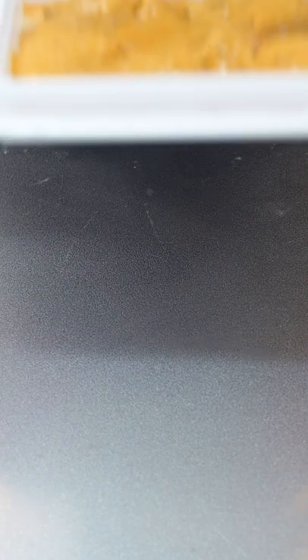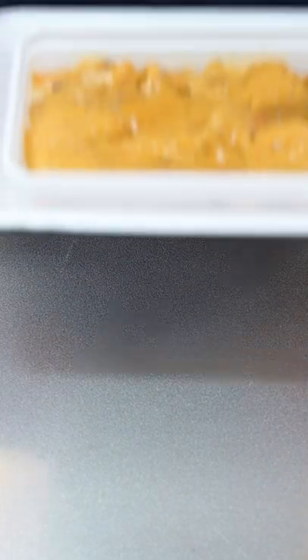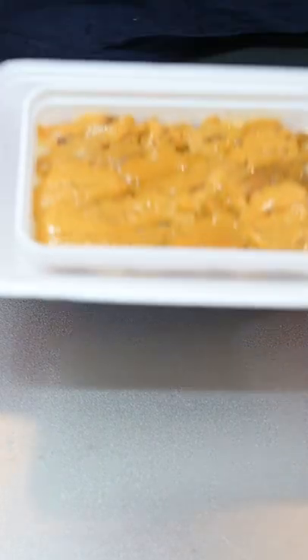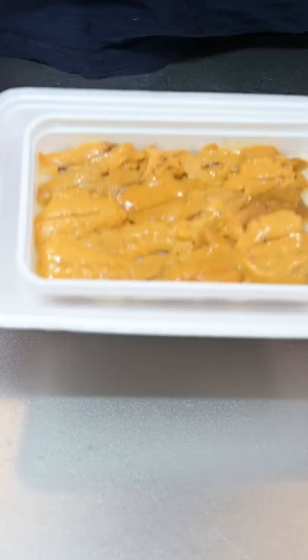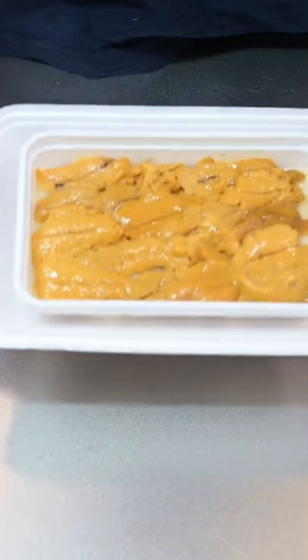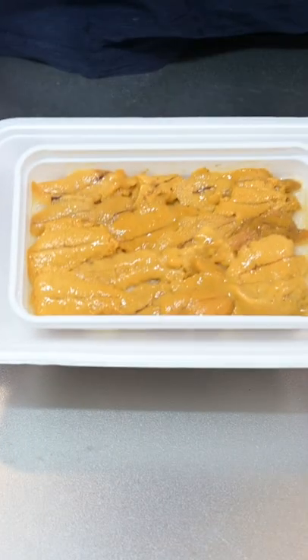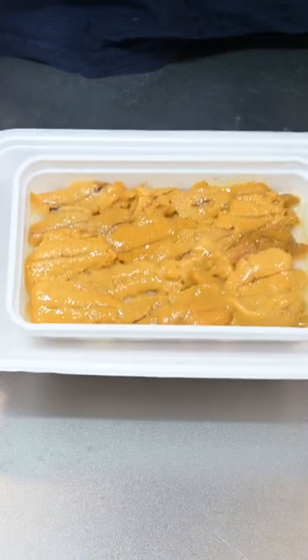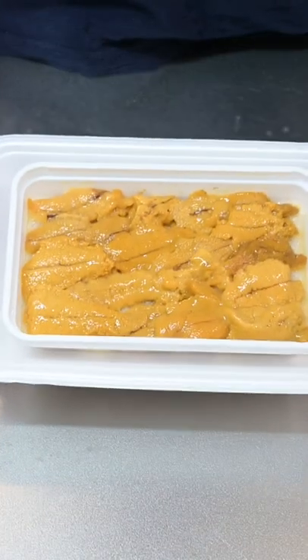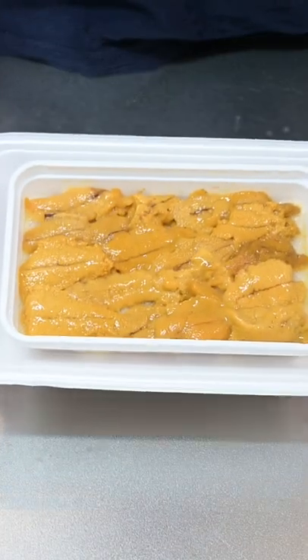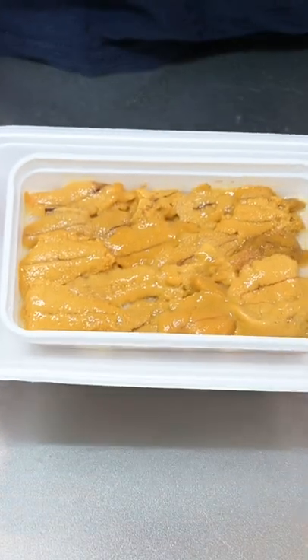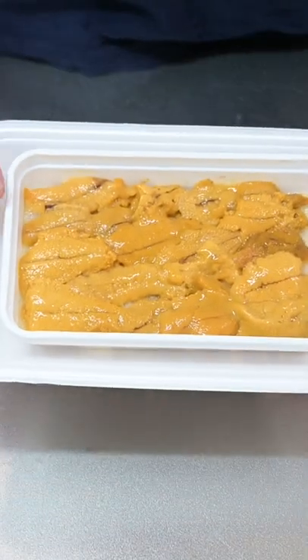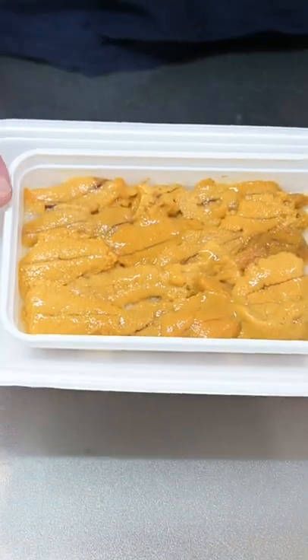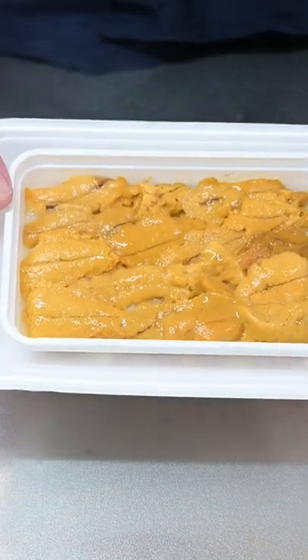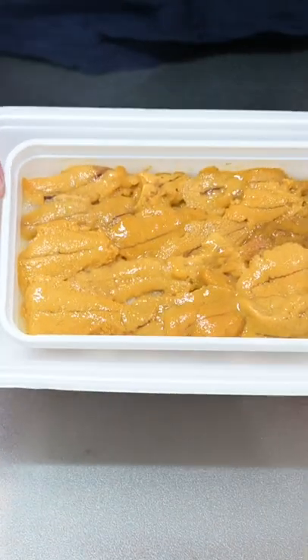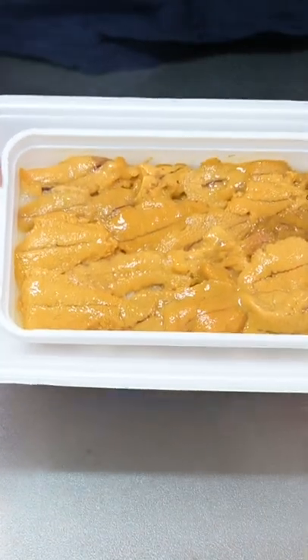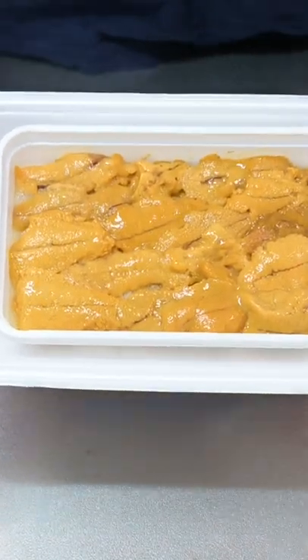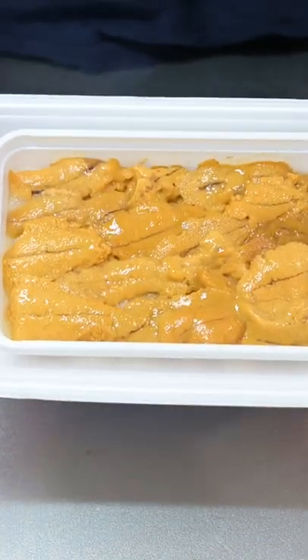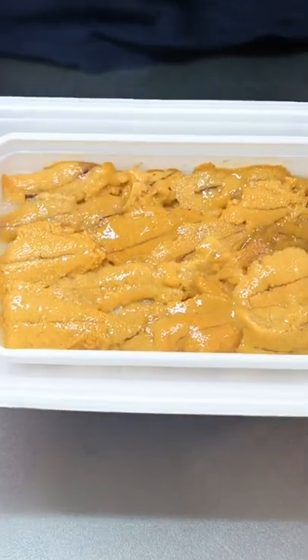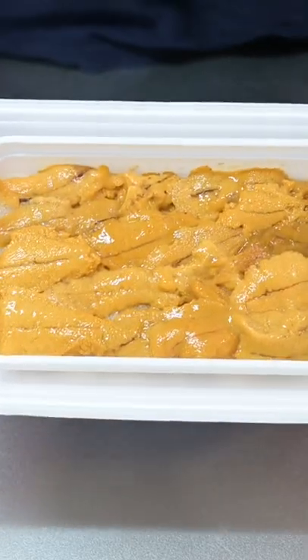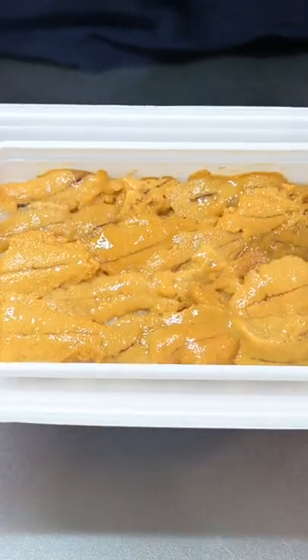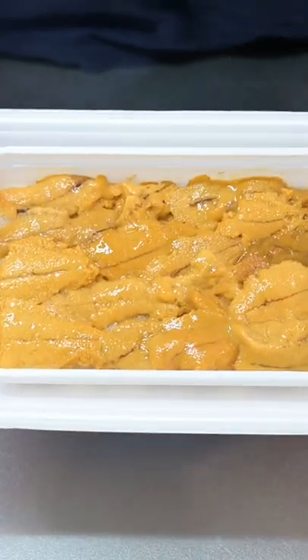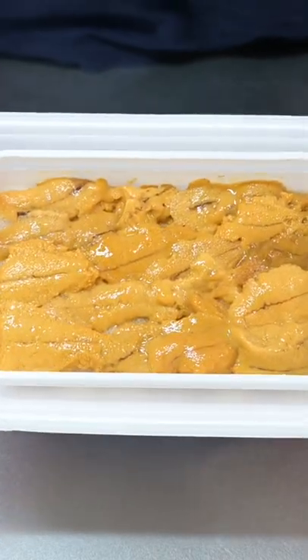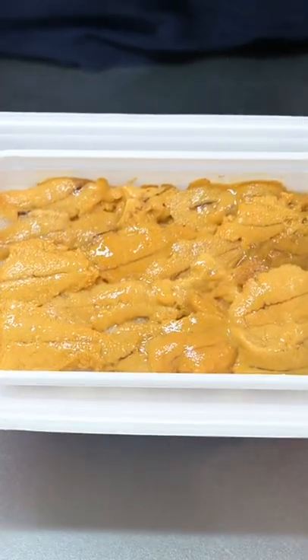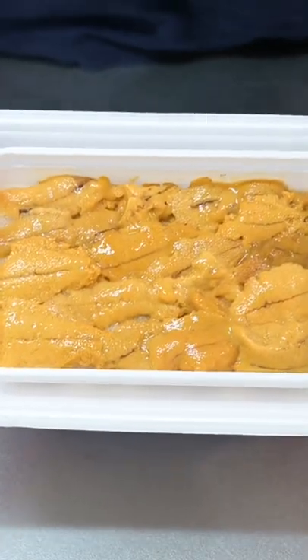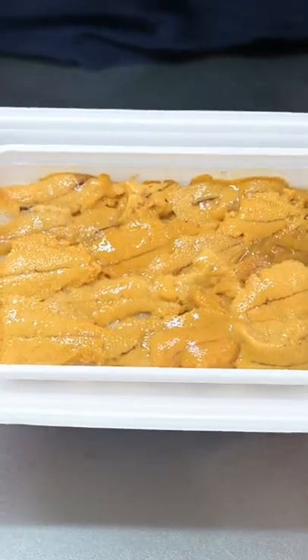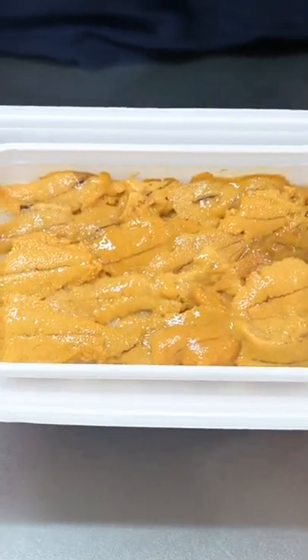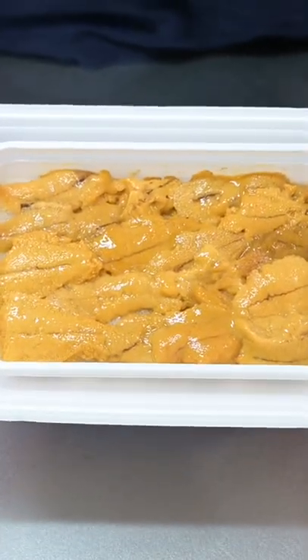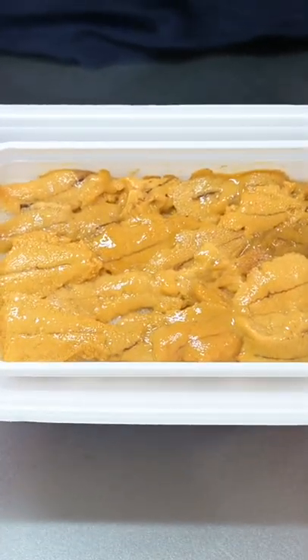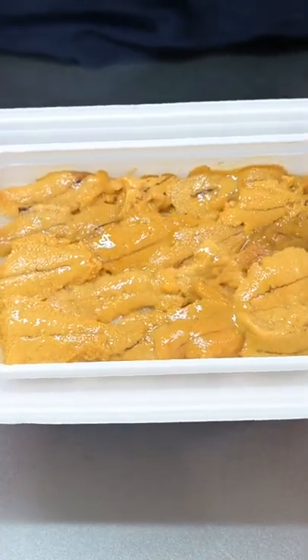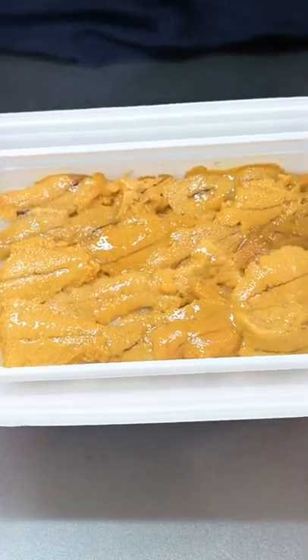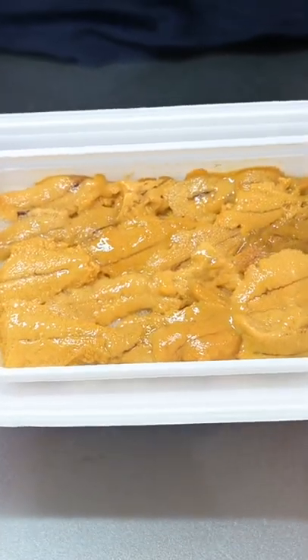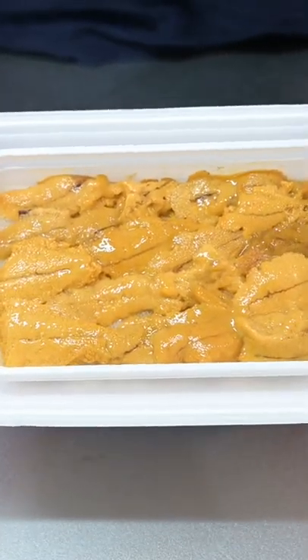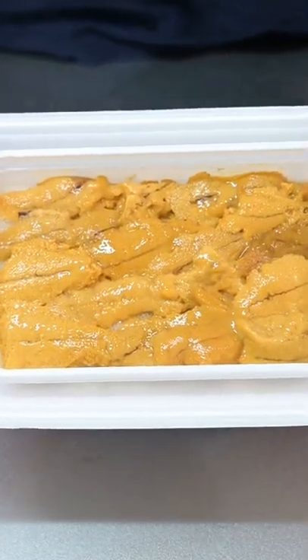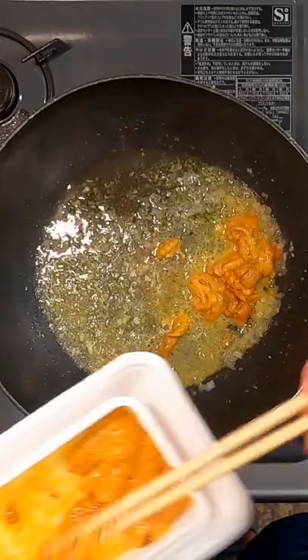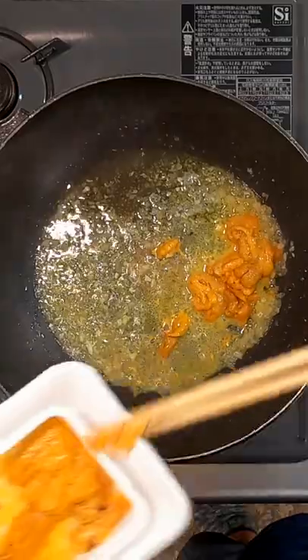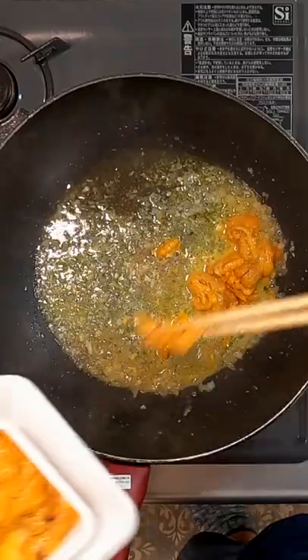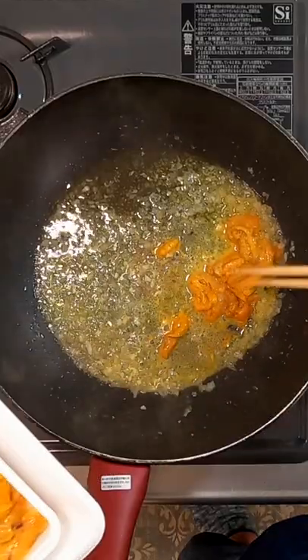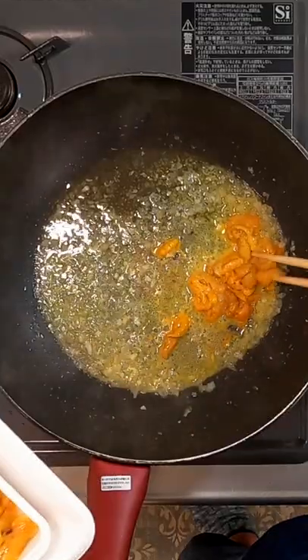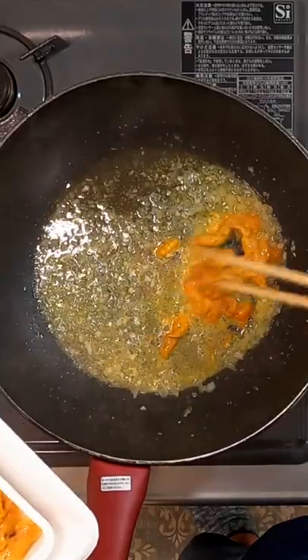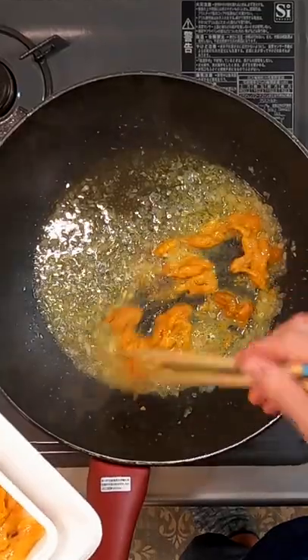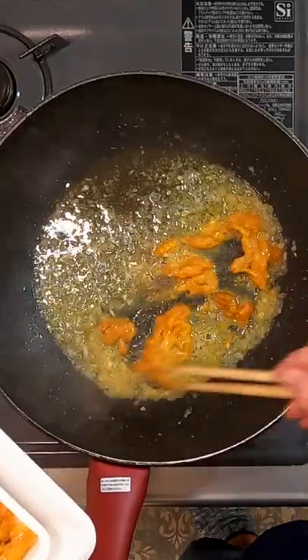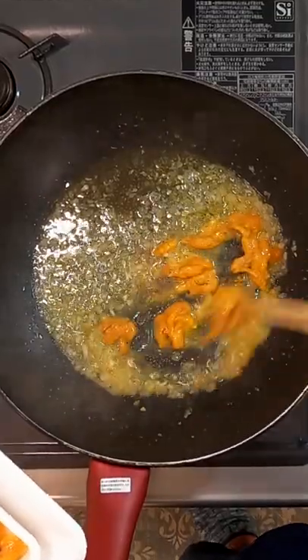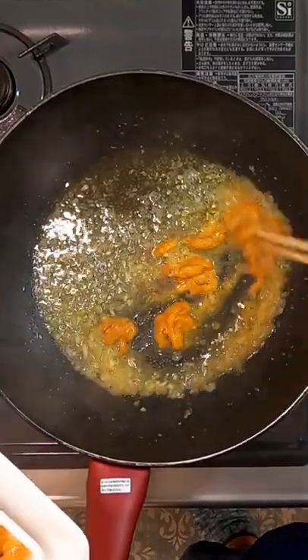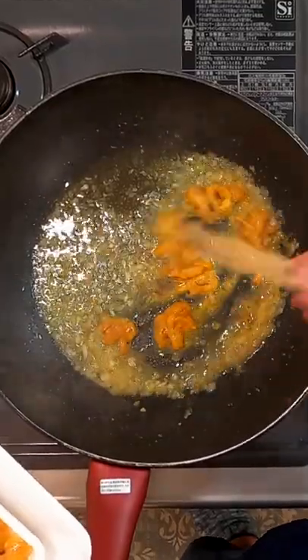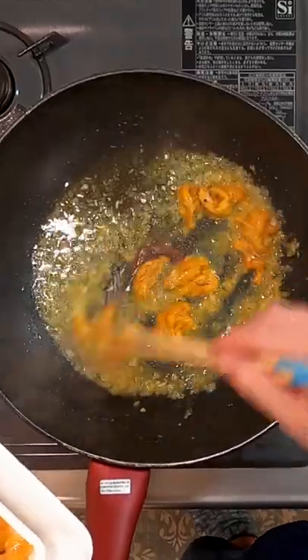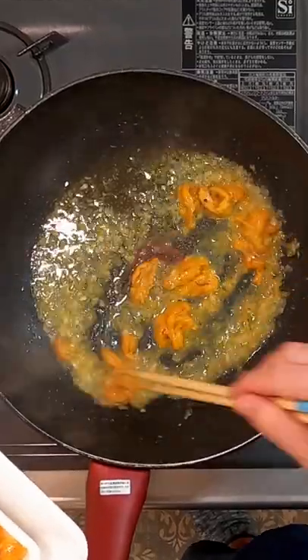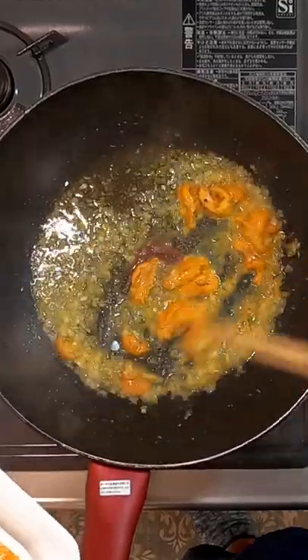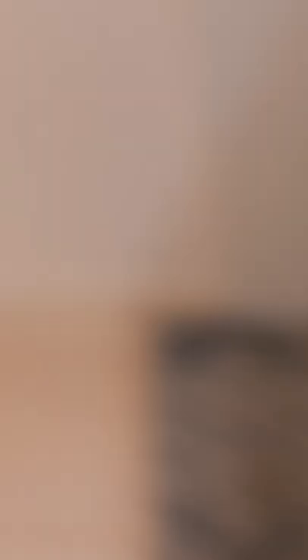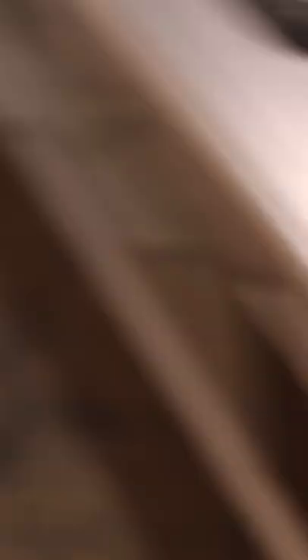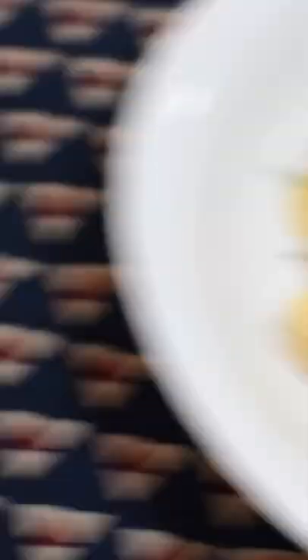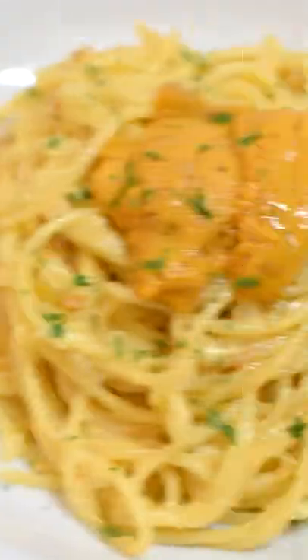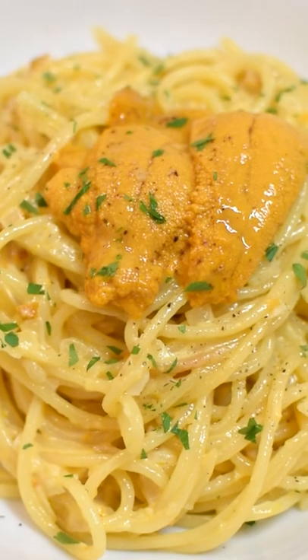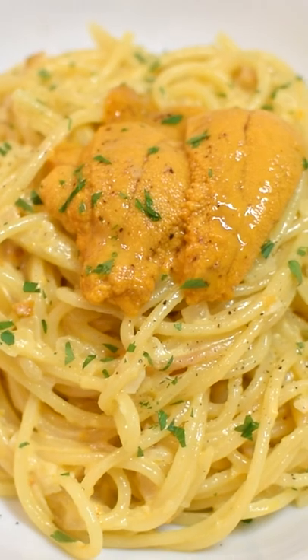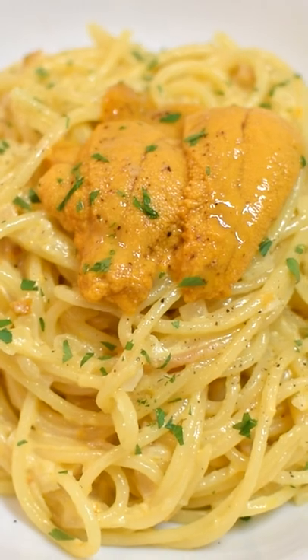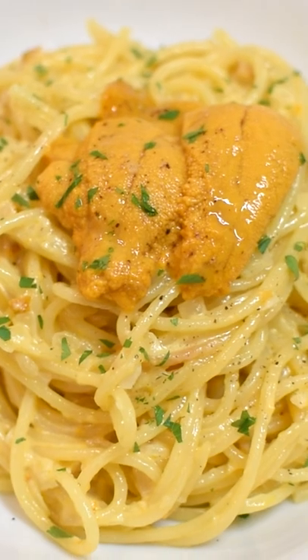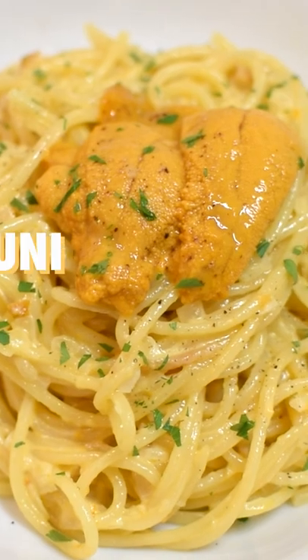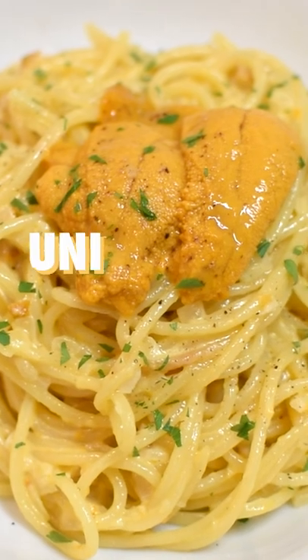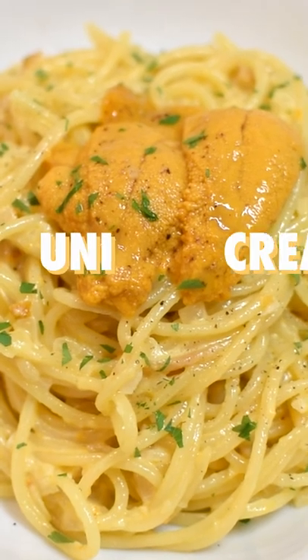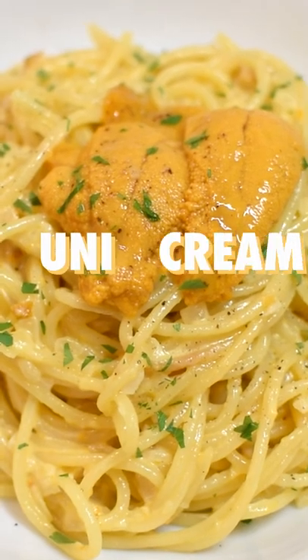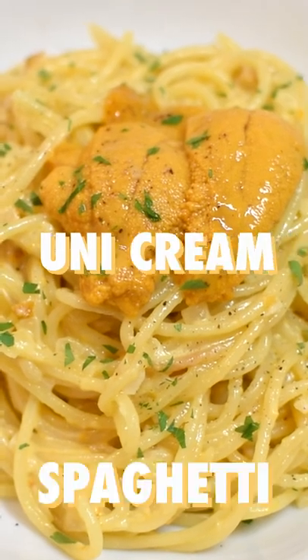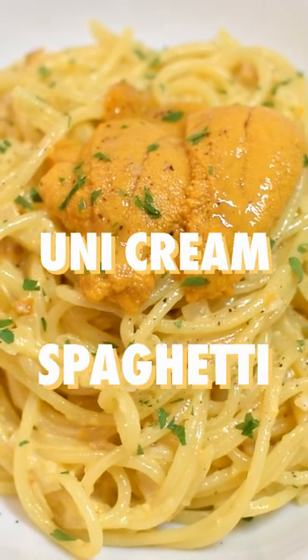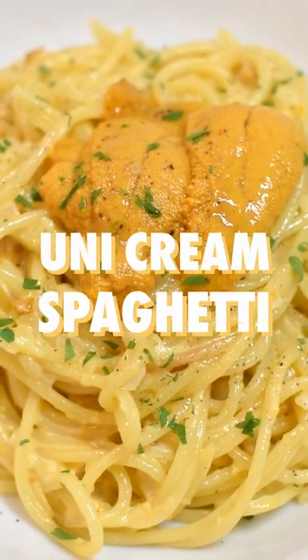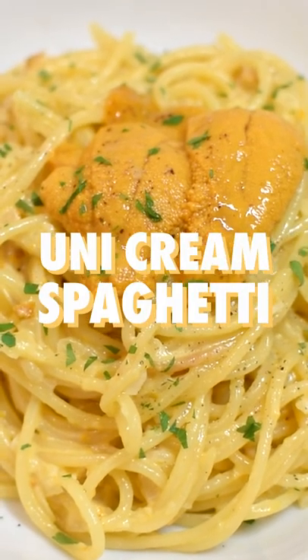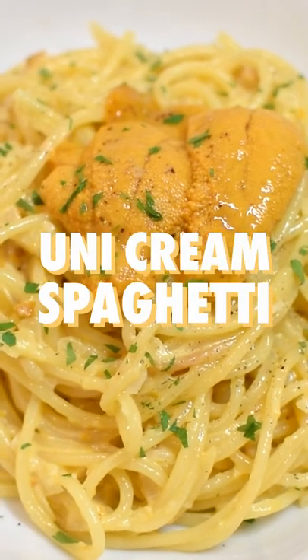This is Uni, Sea Urchin Roe. It's creamy with a subtle taste of the sea. Here's how to use it to make a delicate and luxurious Uni Cream Spaghetti.